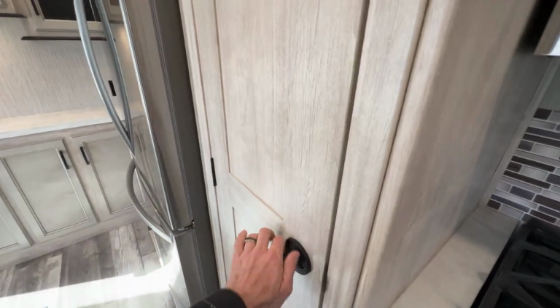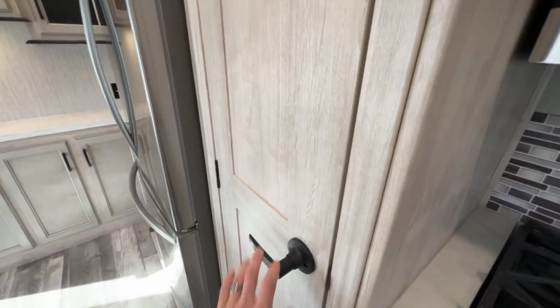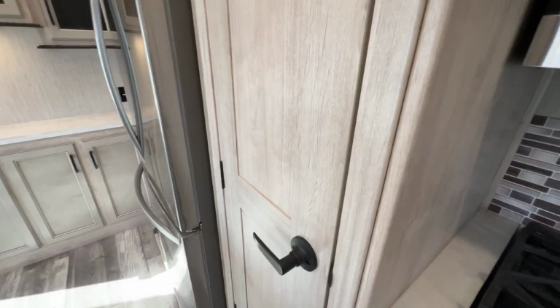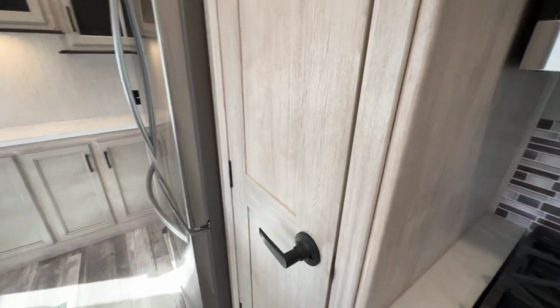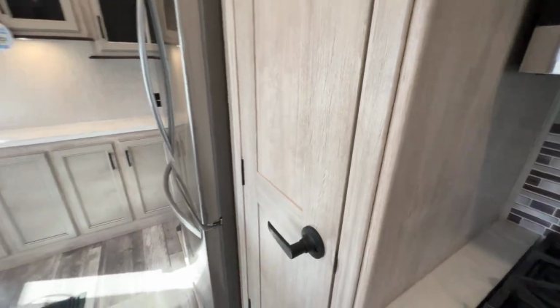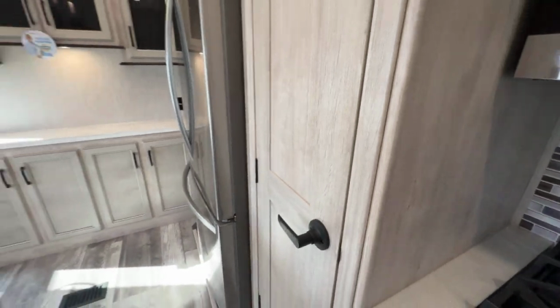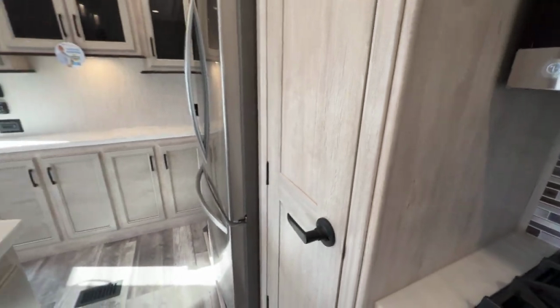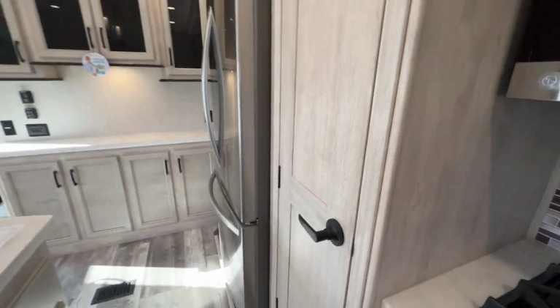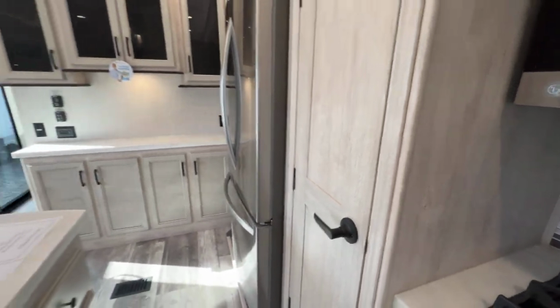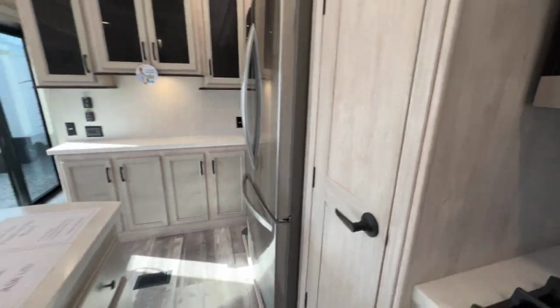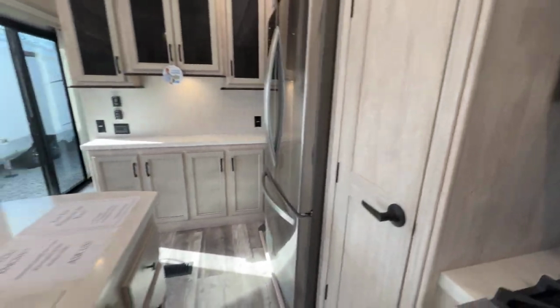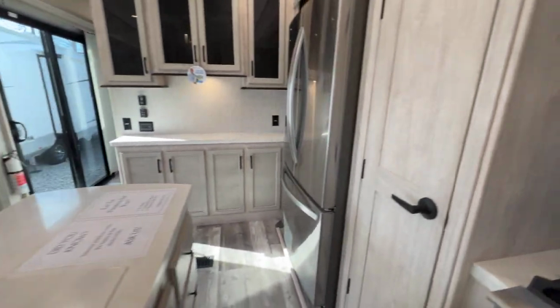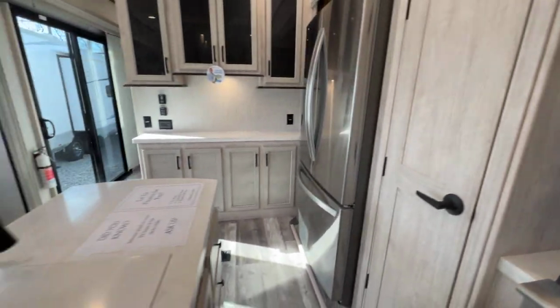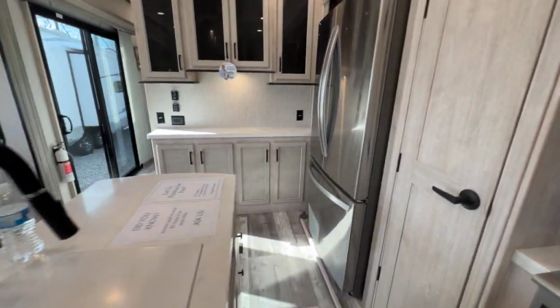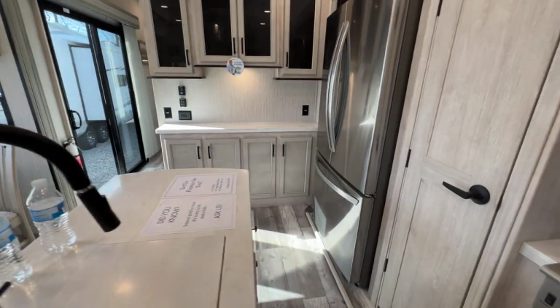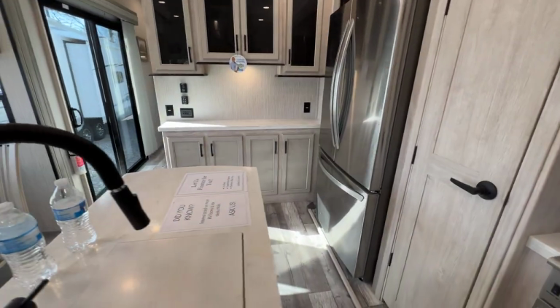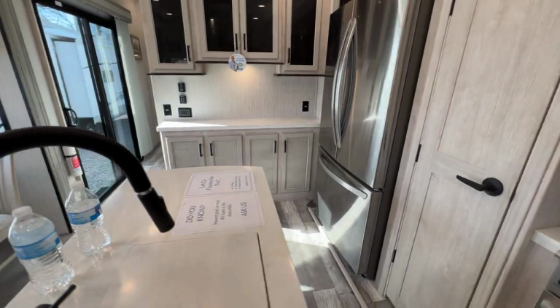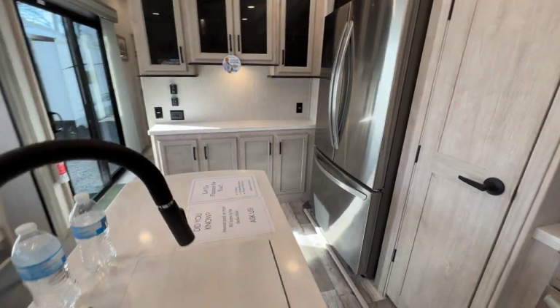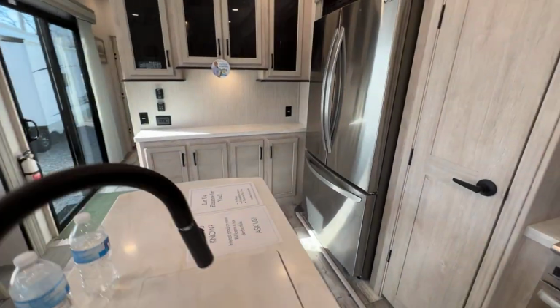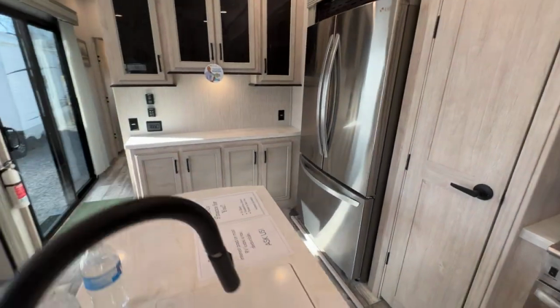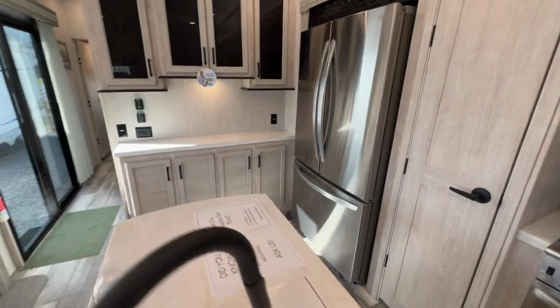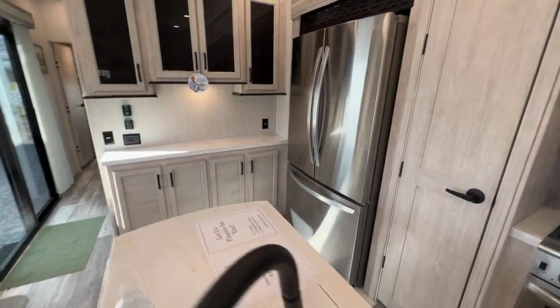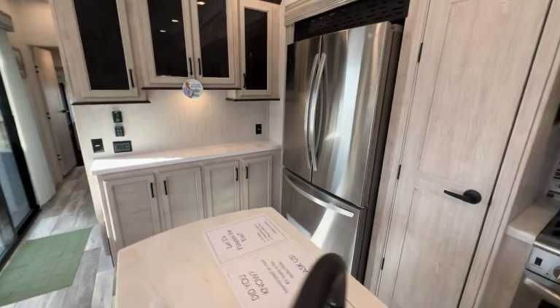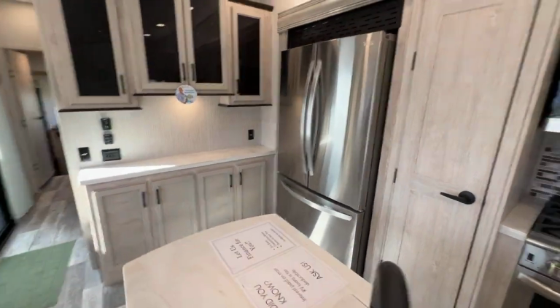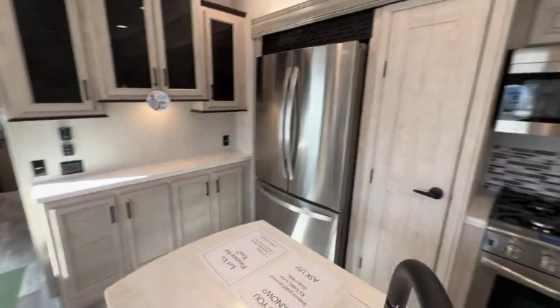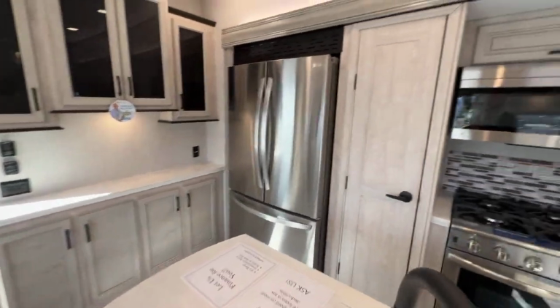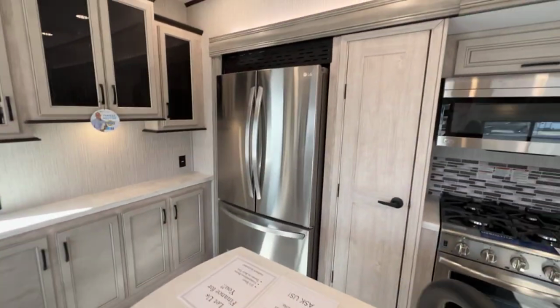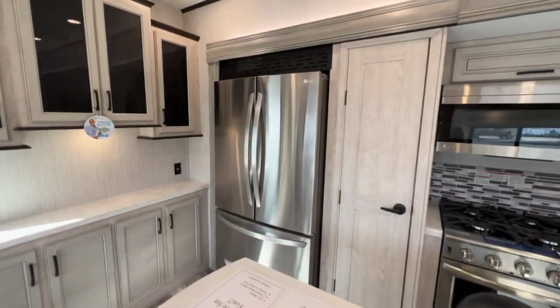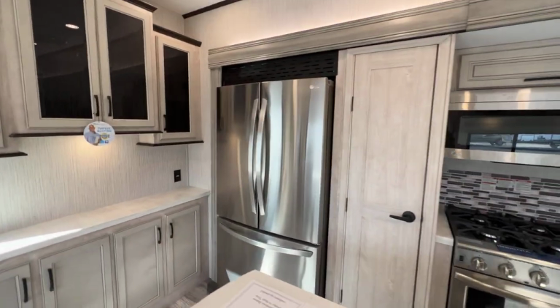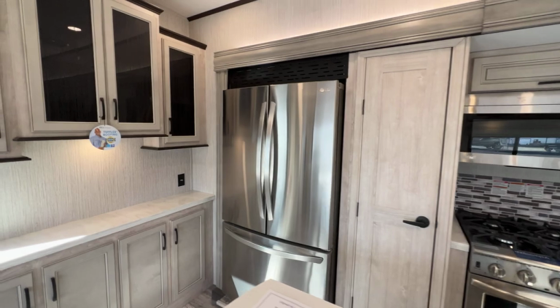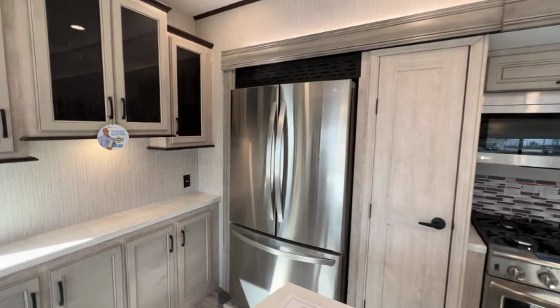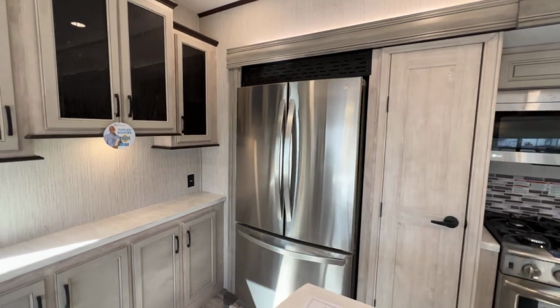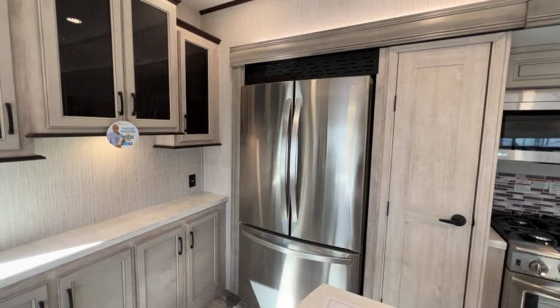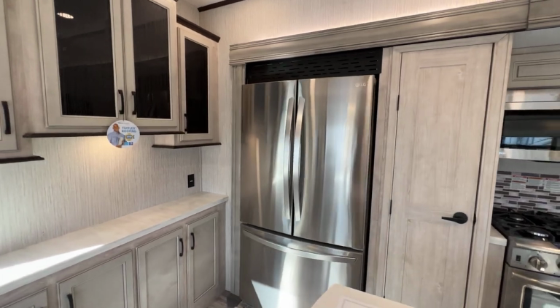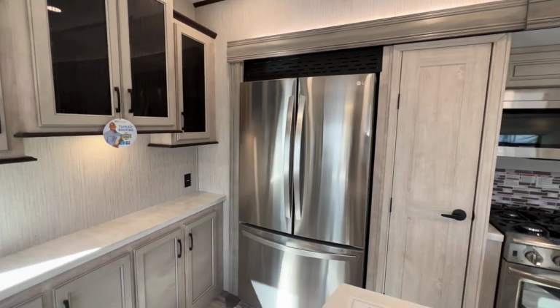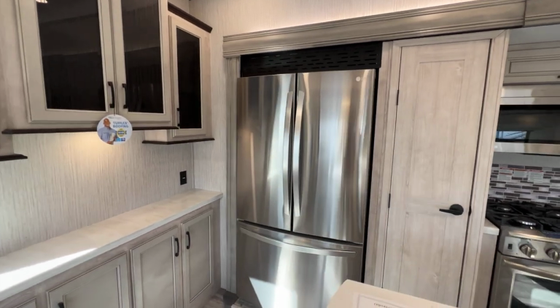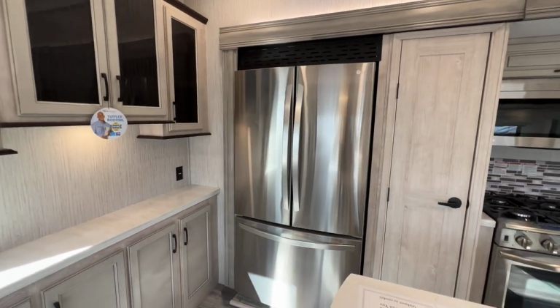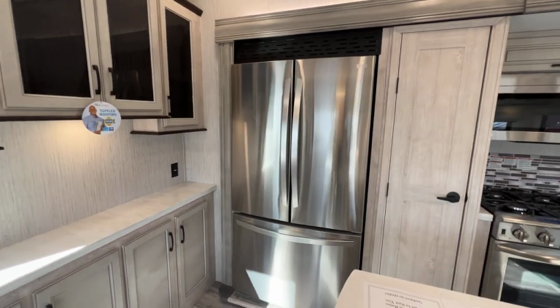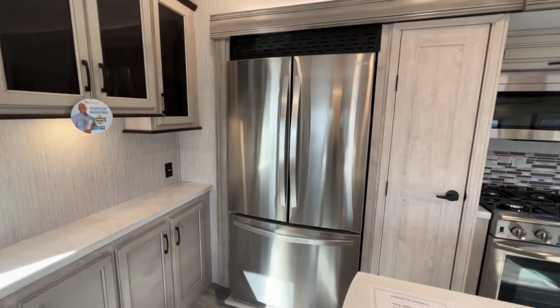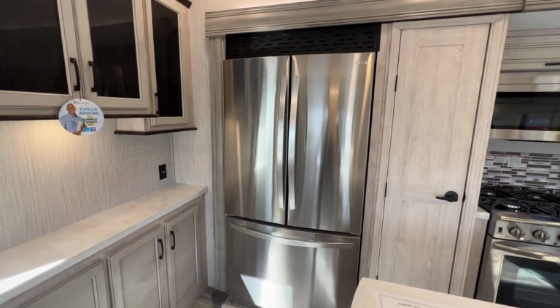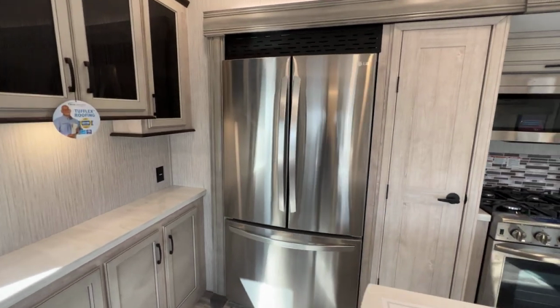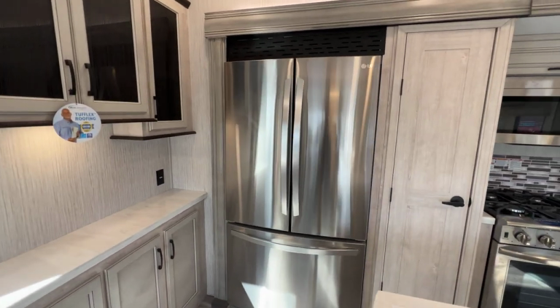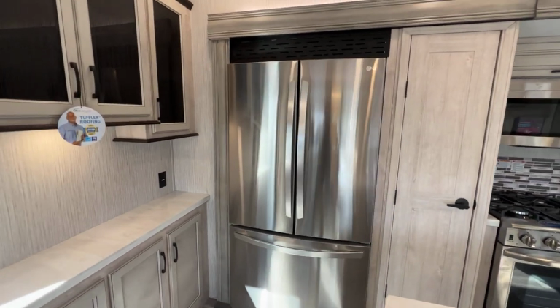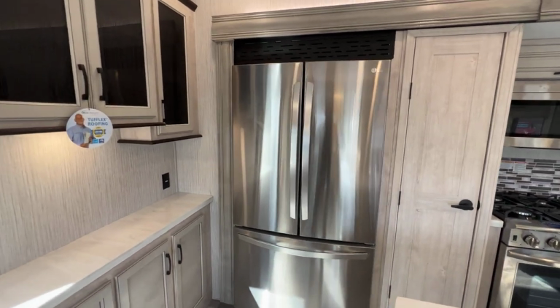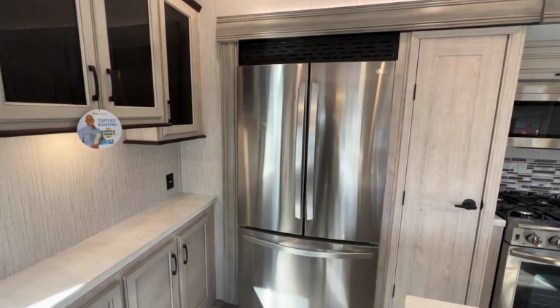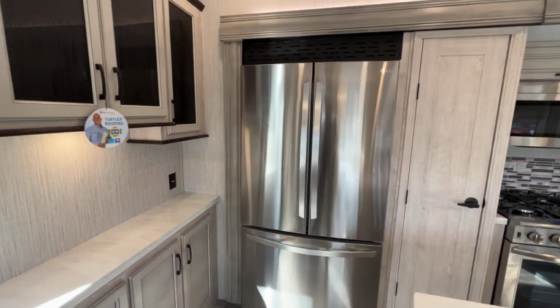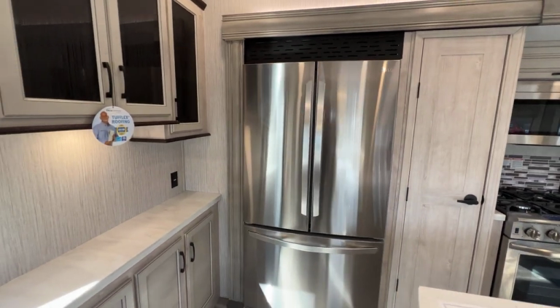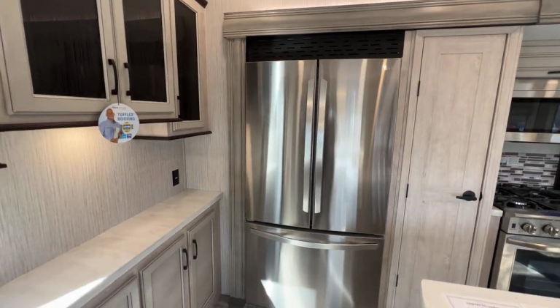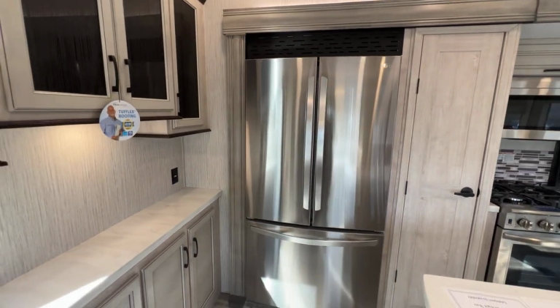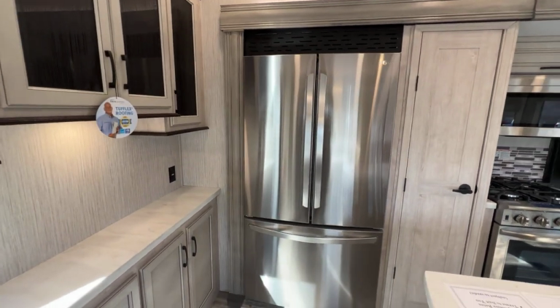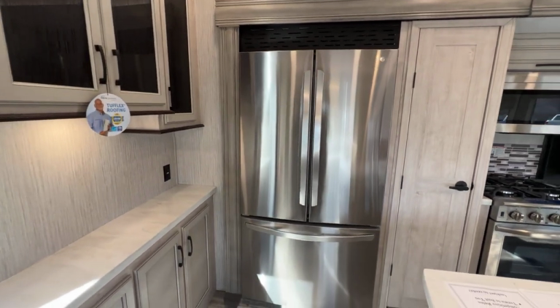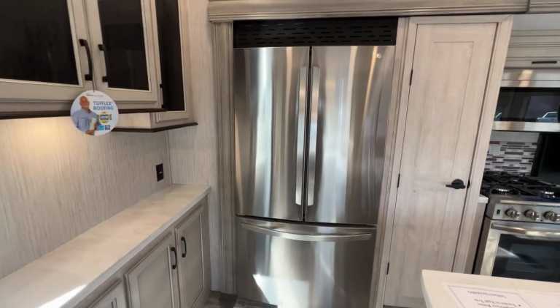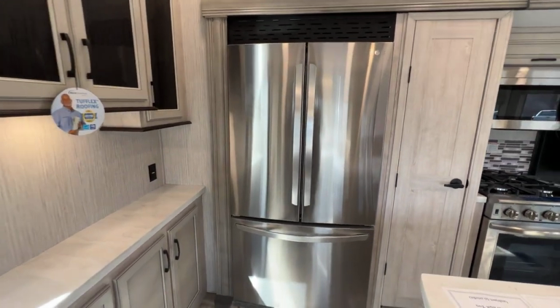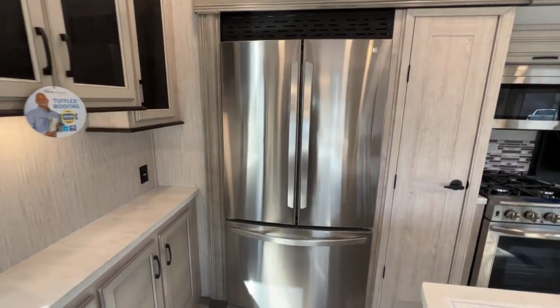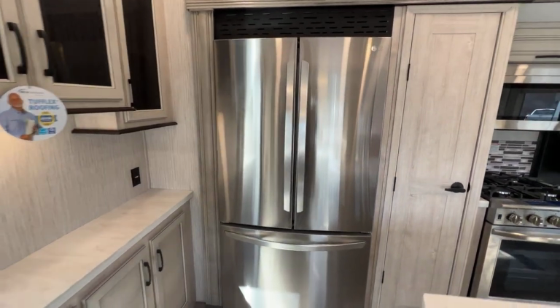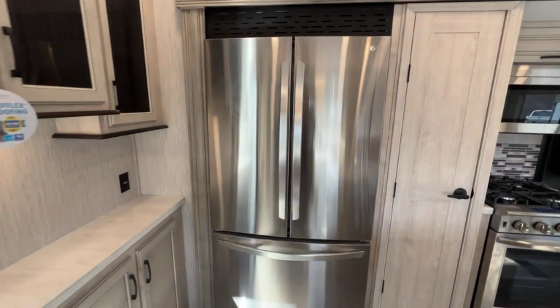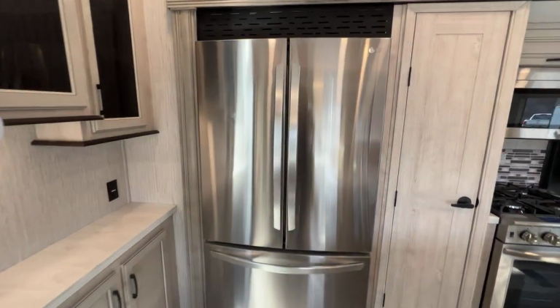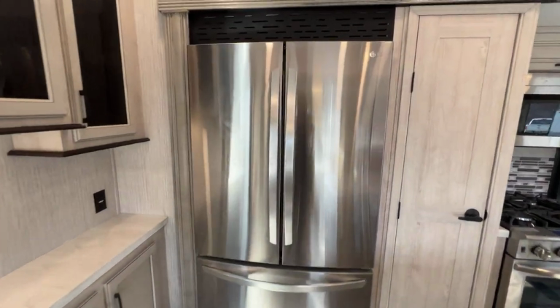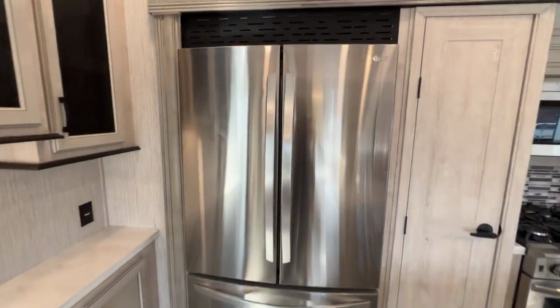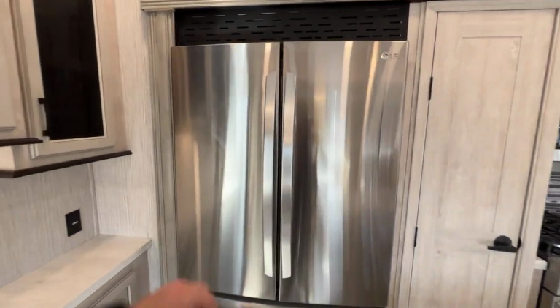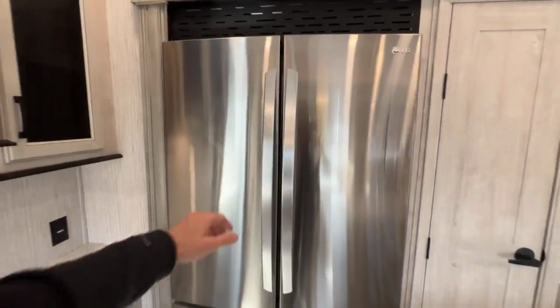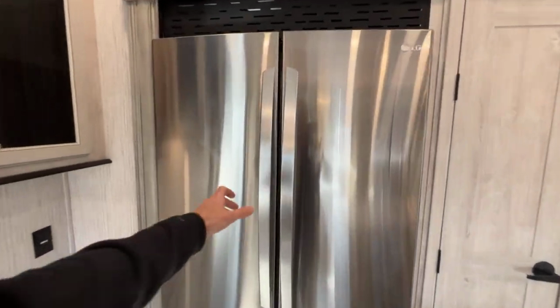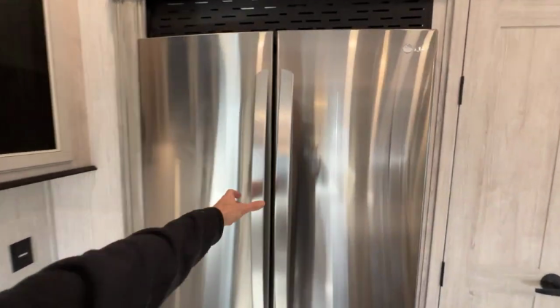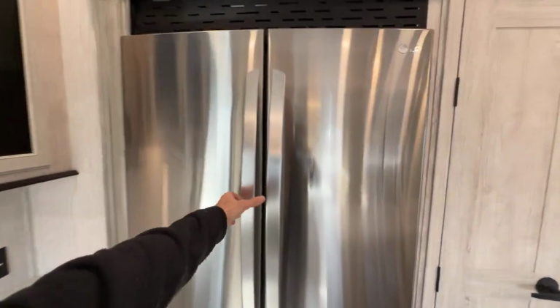Of course, the one thing you want to show acts up — I'll have to make a note to get that fixed. LG fridge here. This is a residential refrigerator, probably 22 cubic feet if I remember correctly.